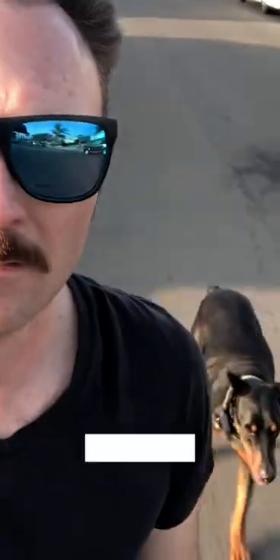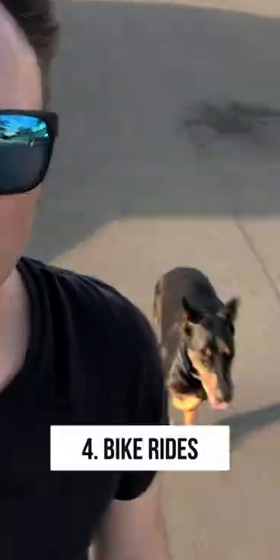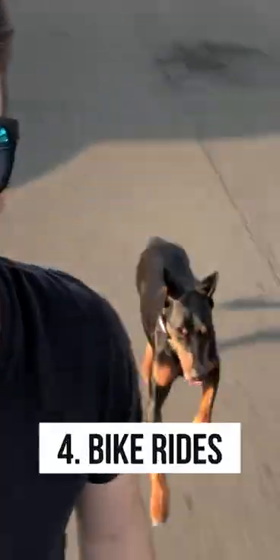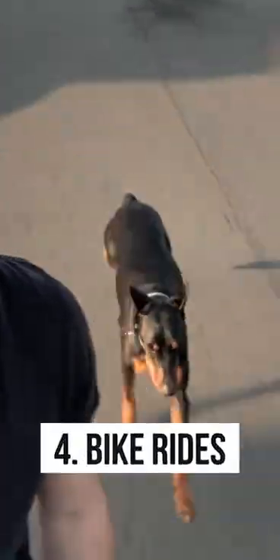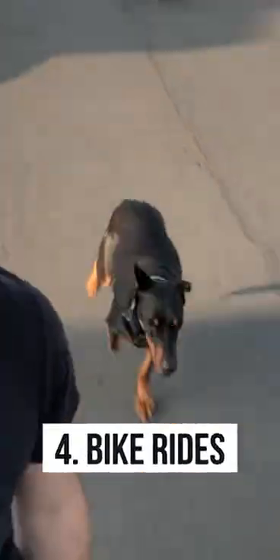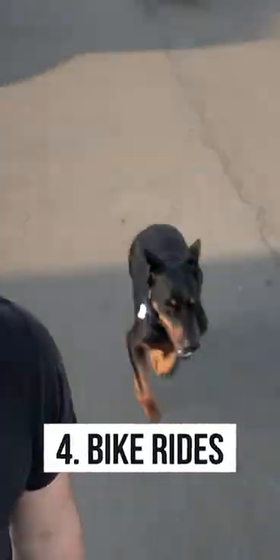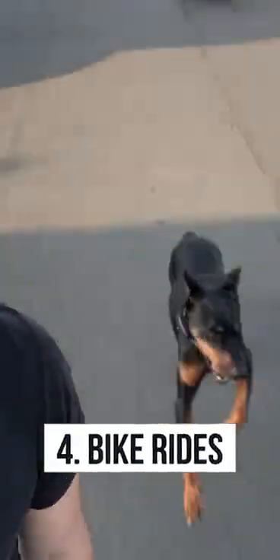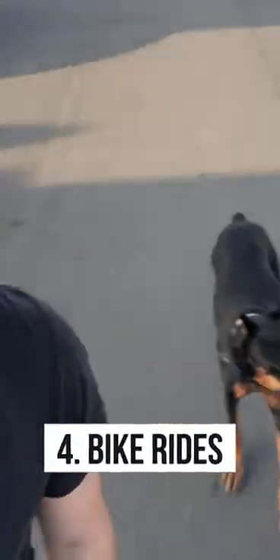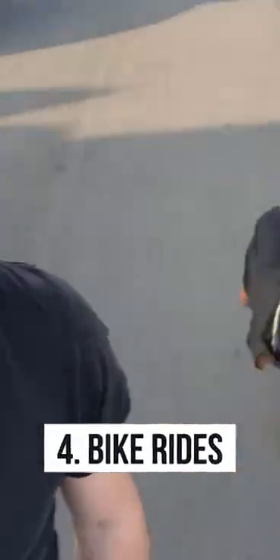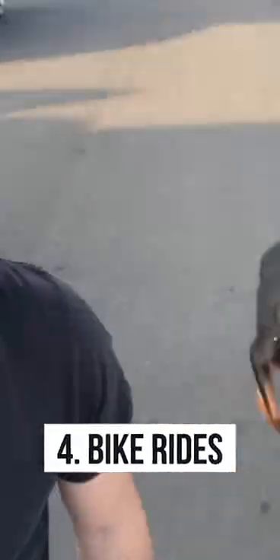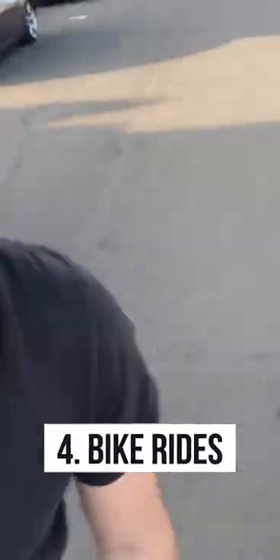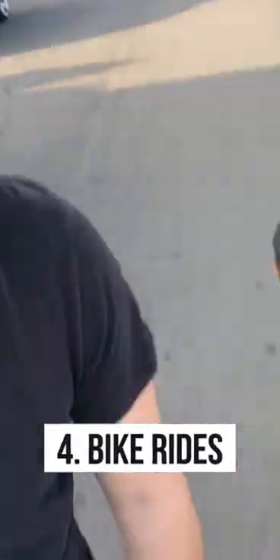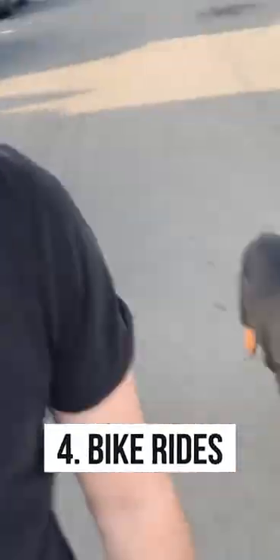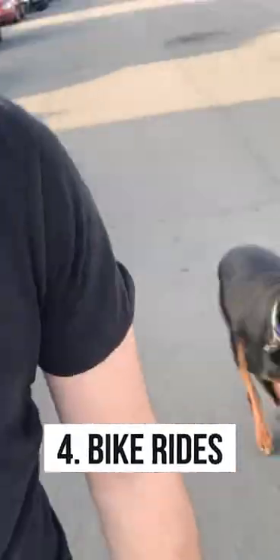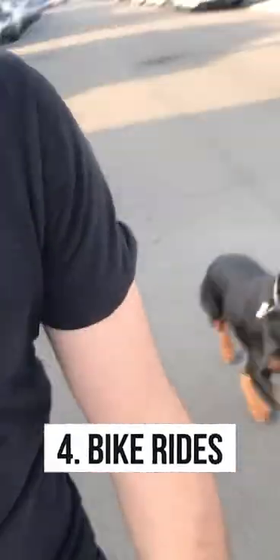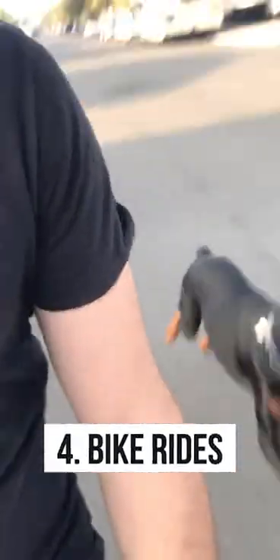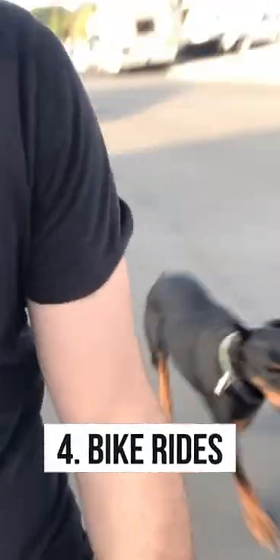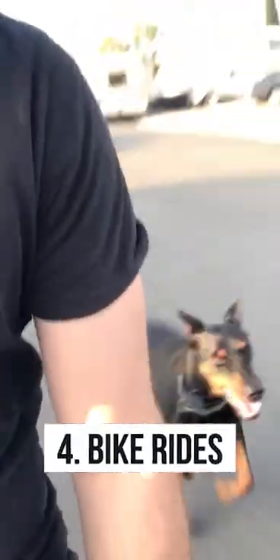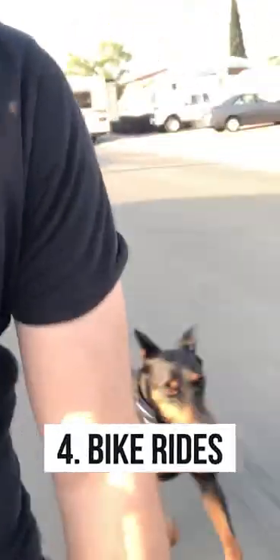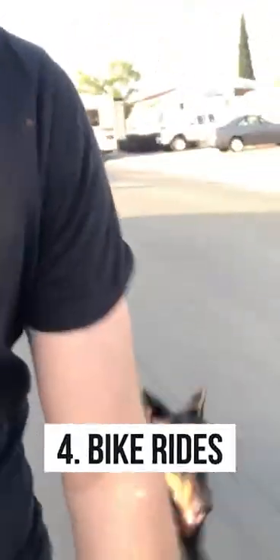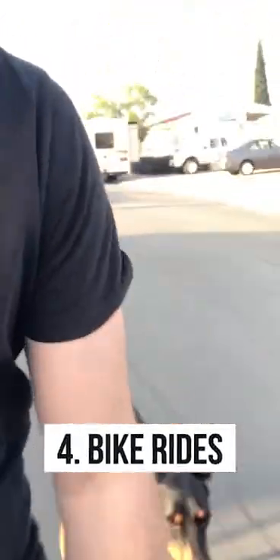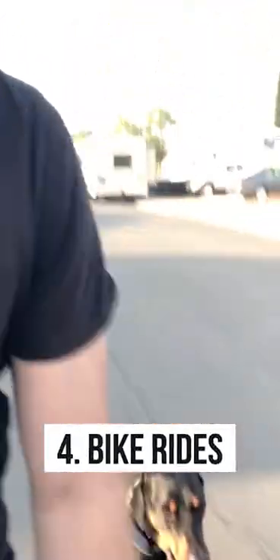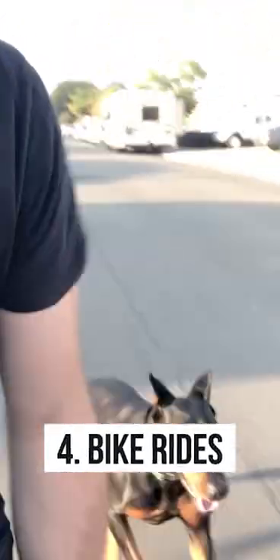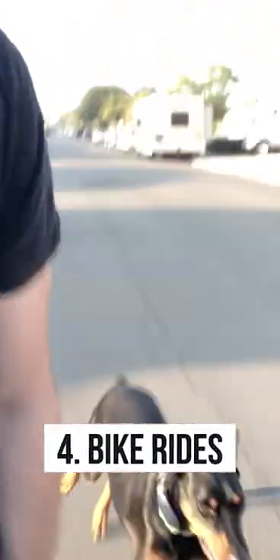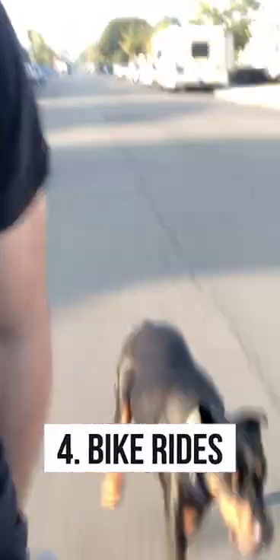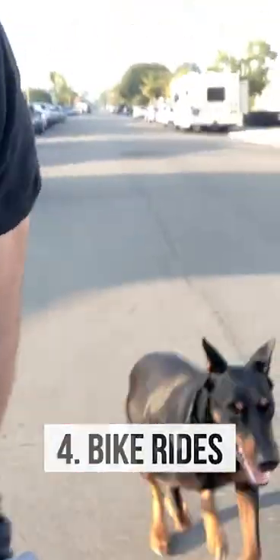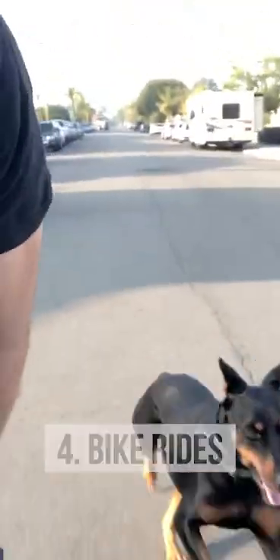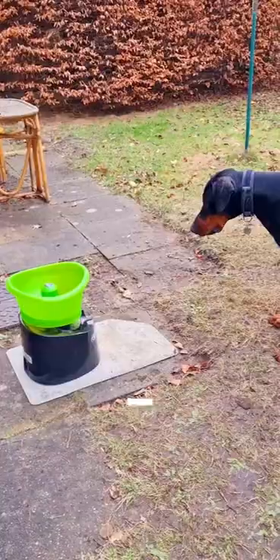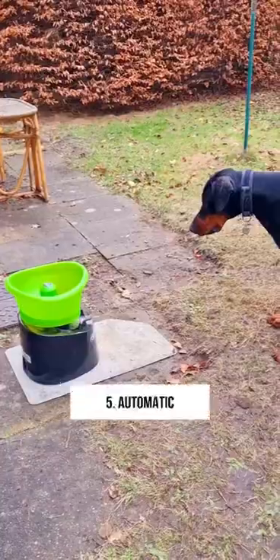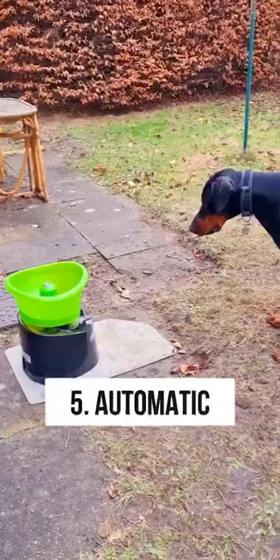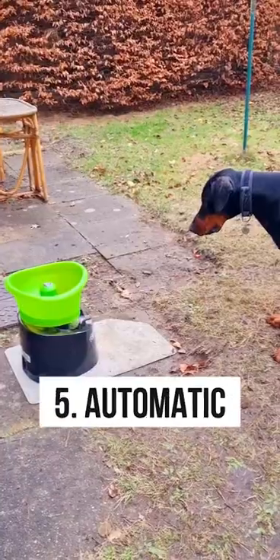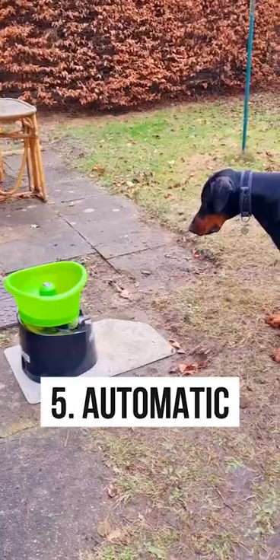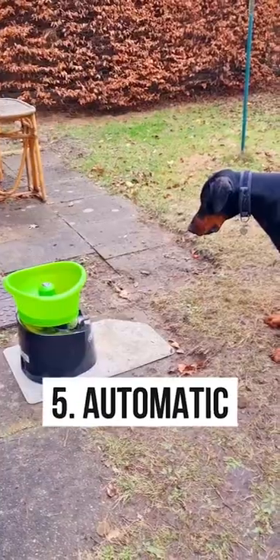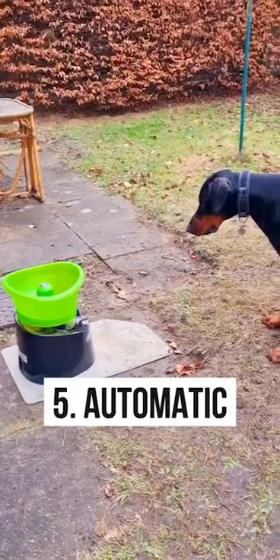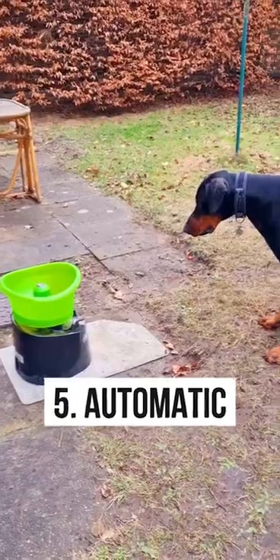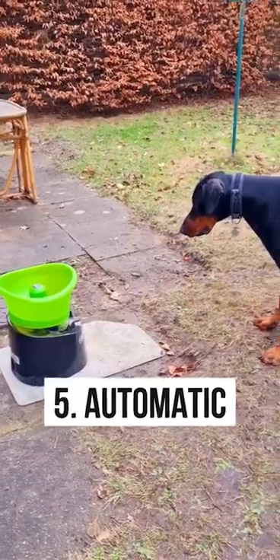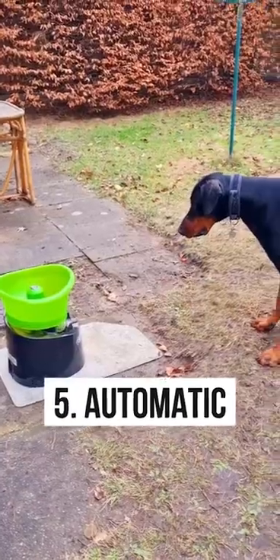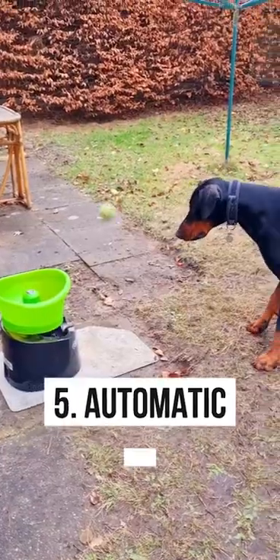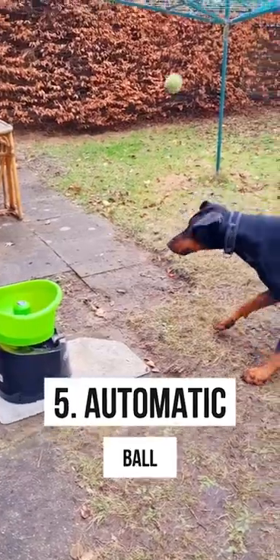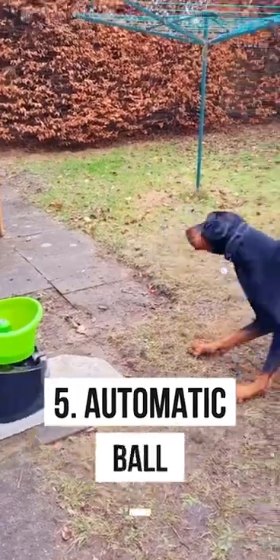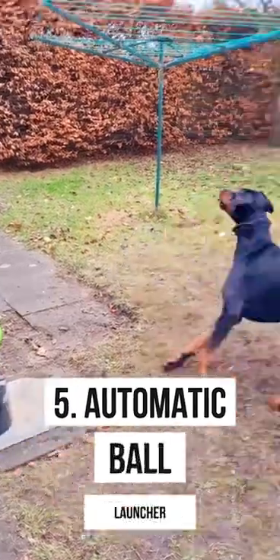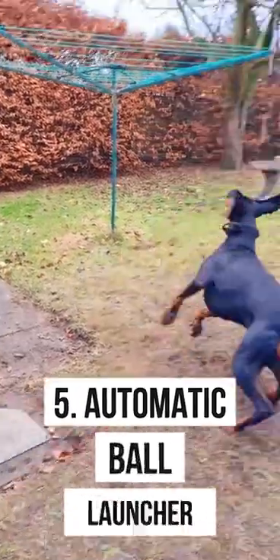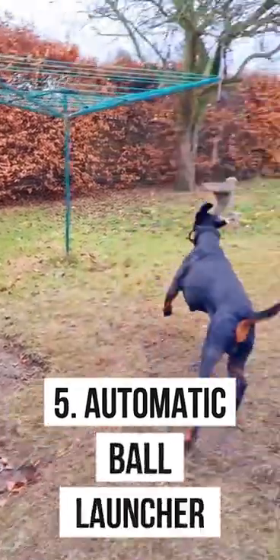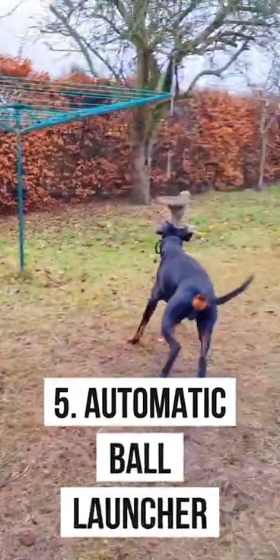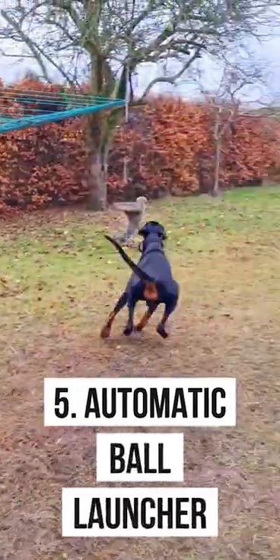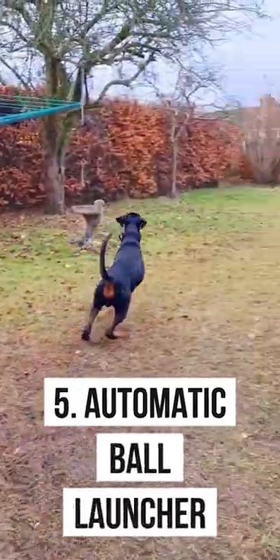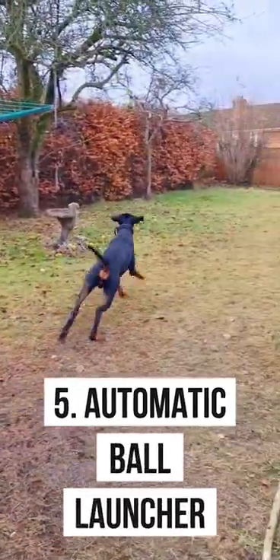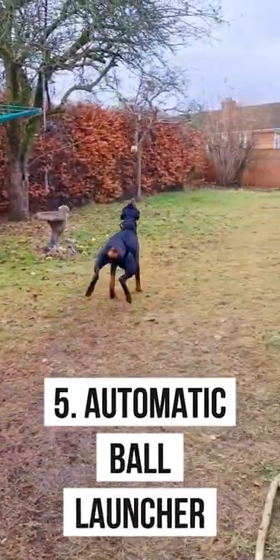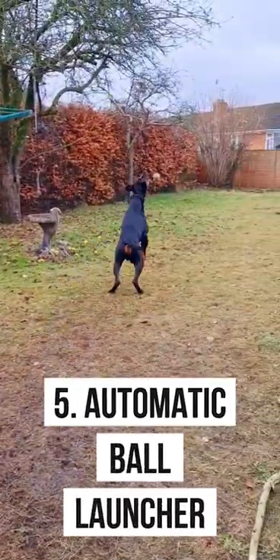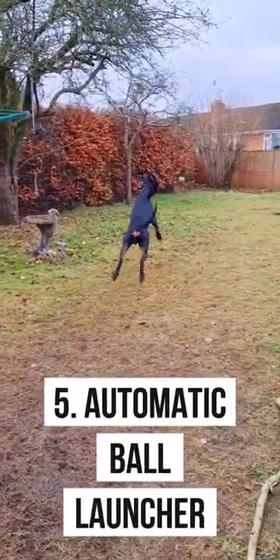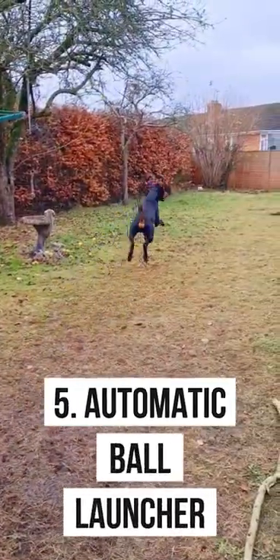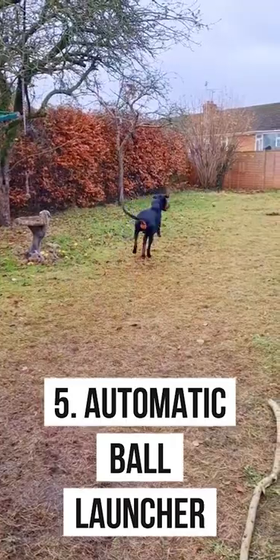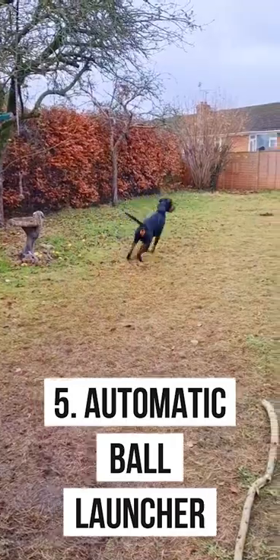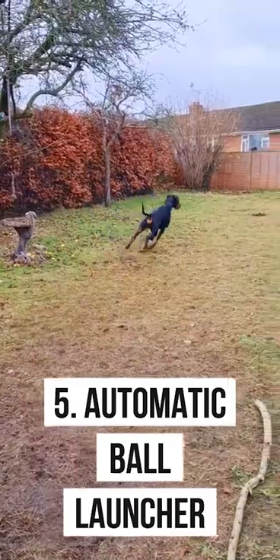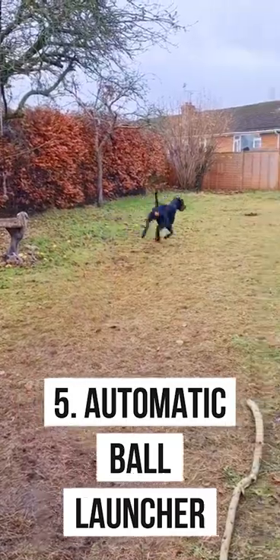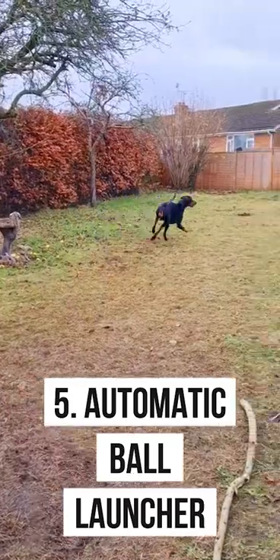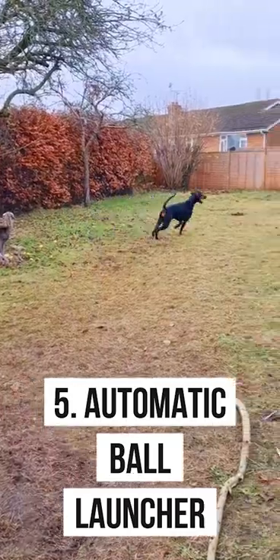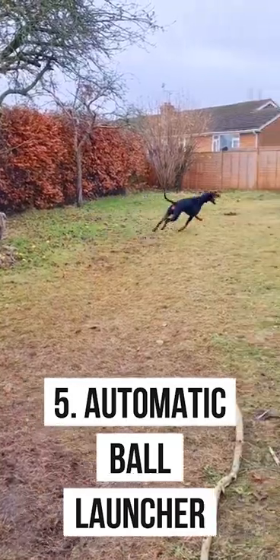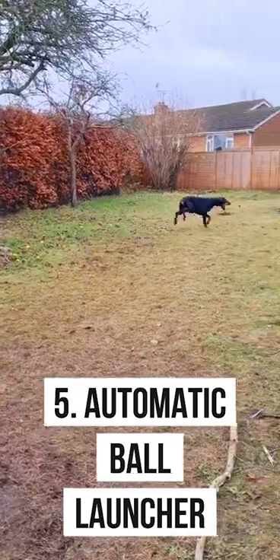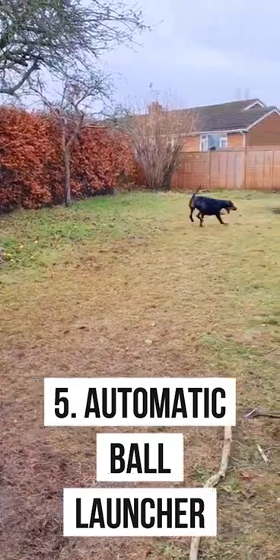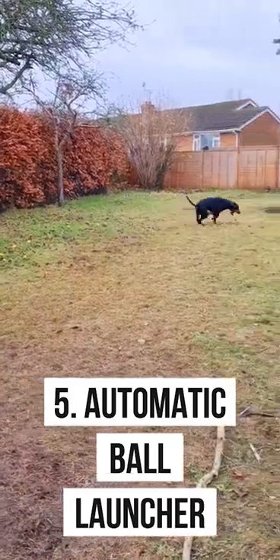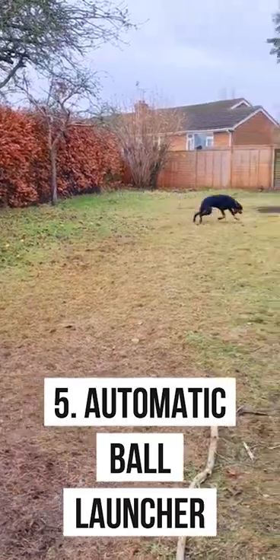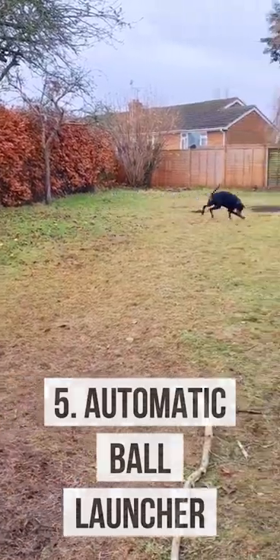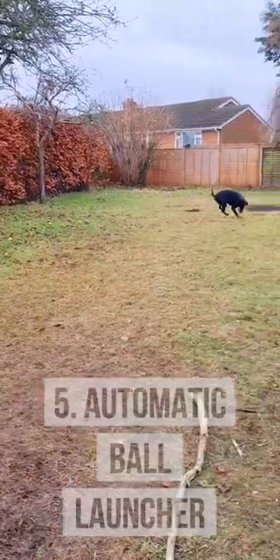You can use a bike or skateboard to get down the road quicker. You can also use an automatic ball launcher so your dog can play fetch as much as they want.